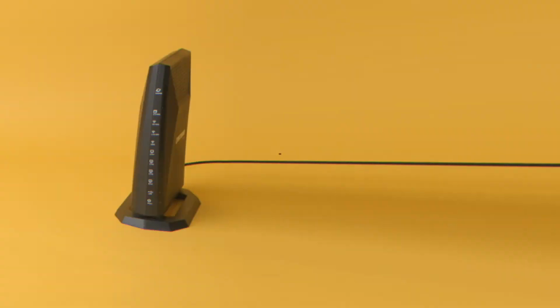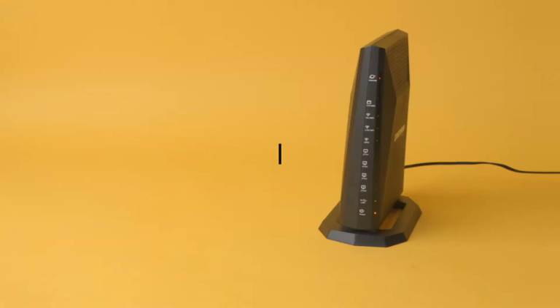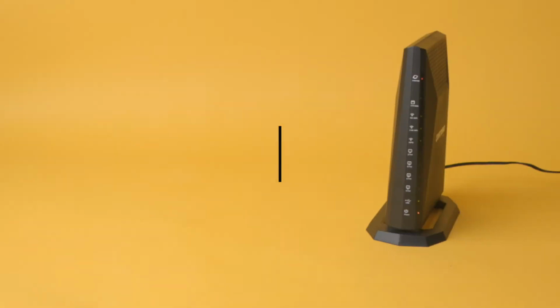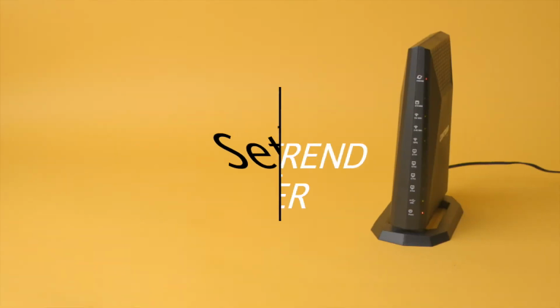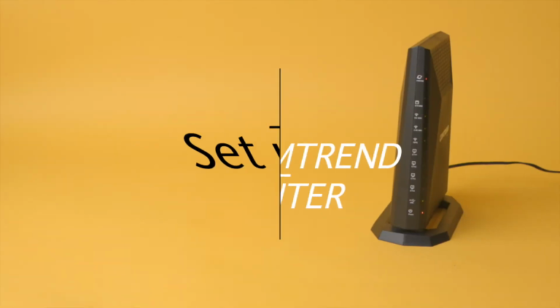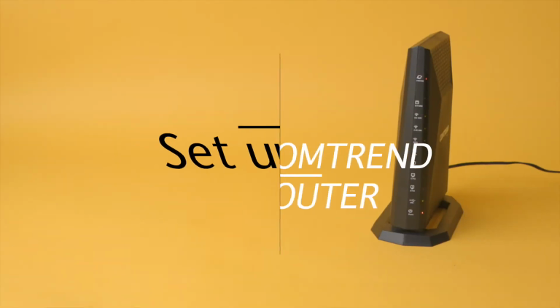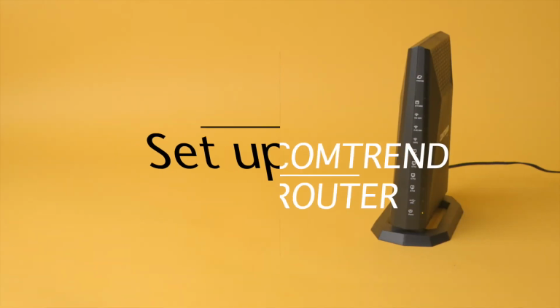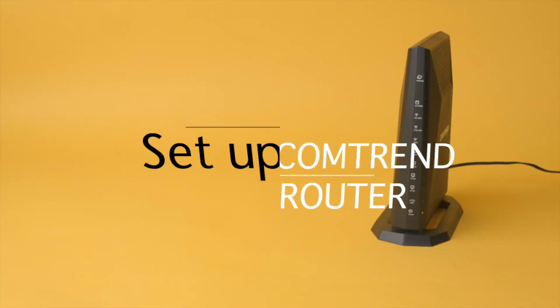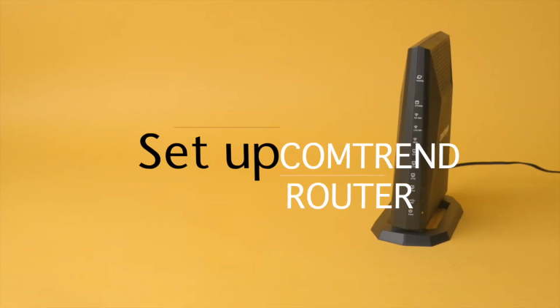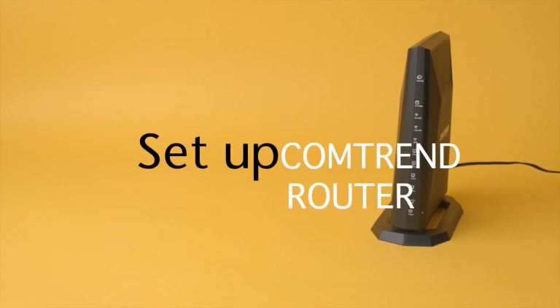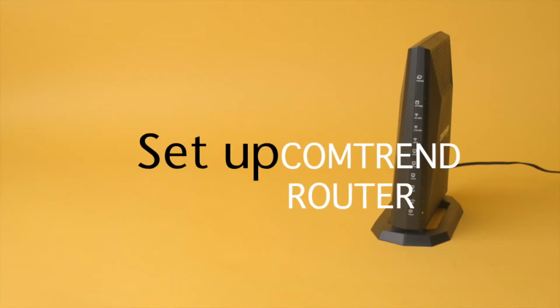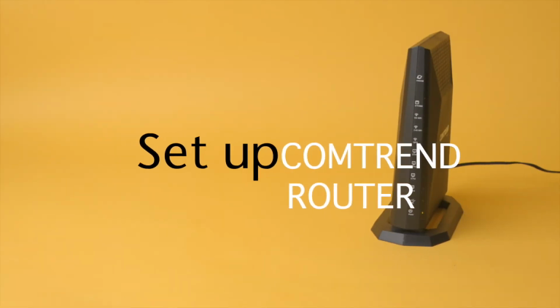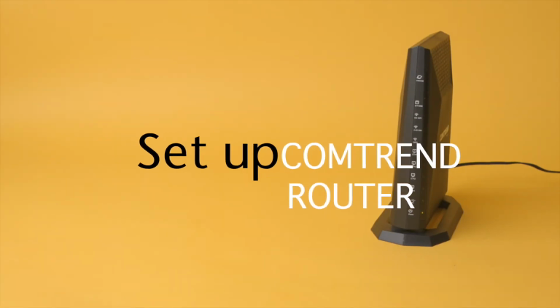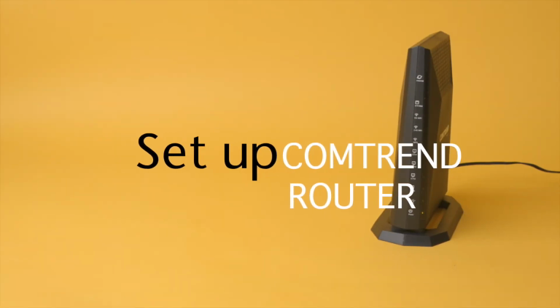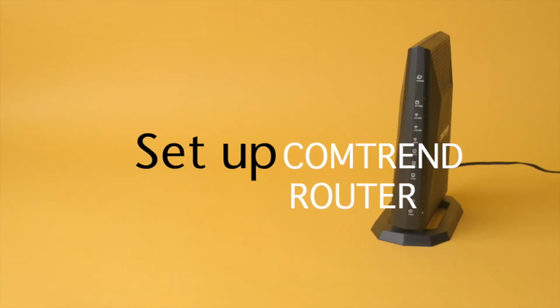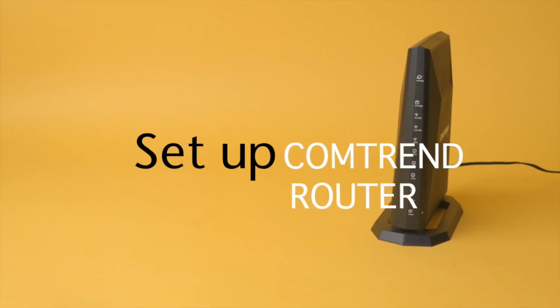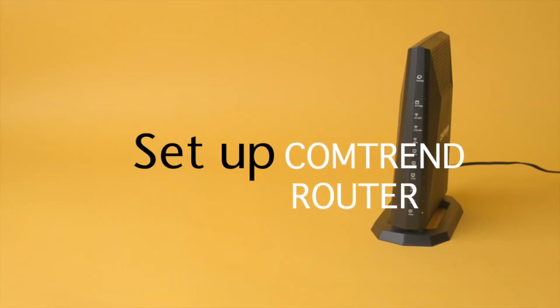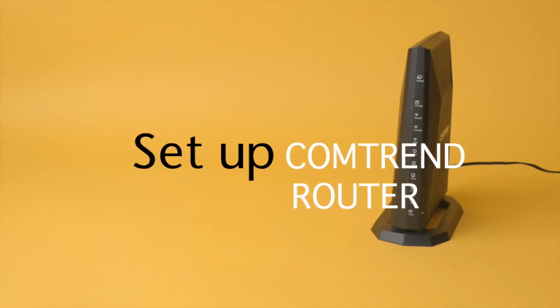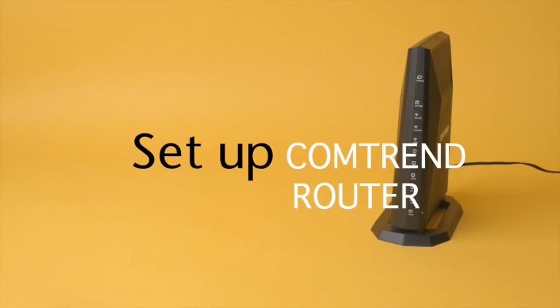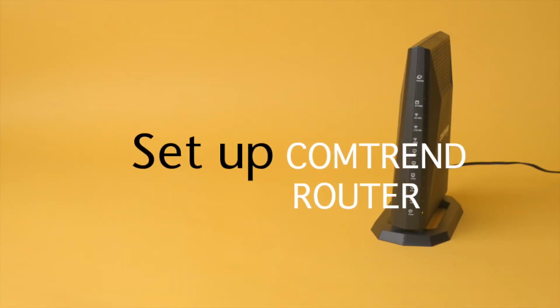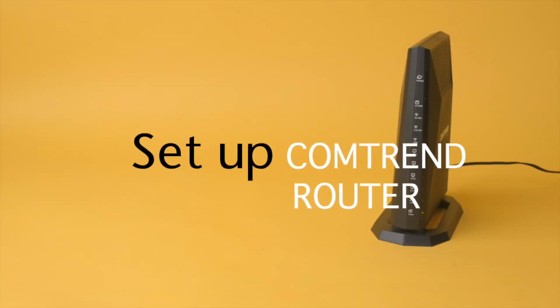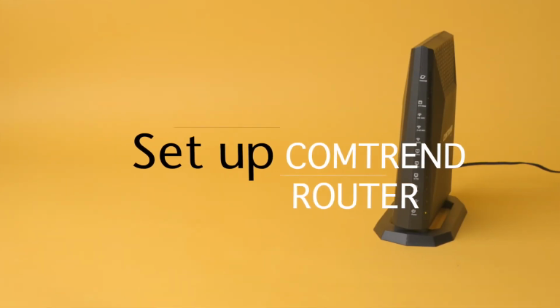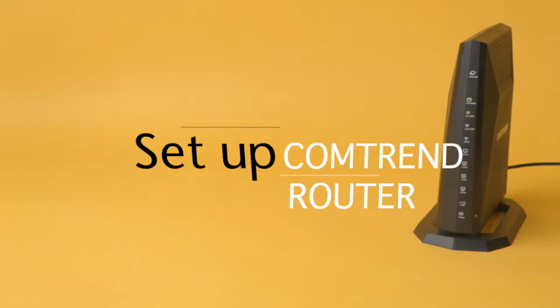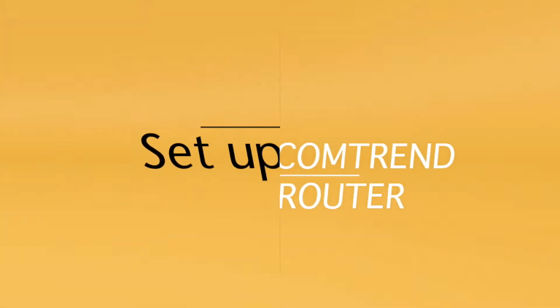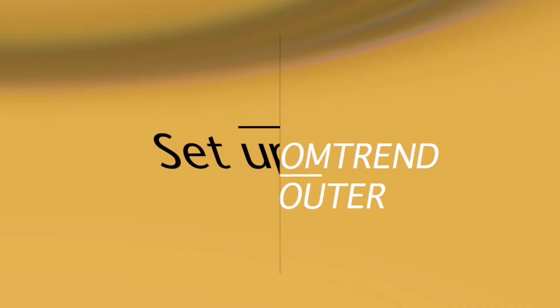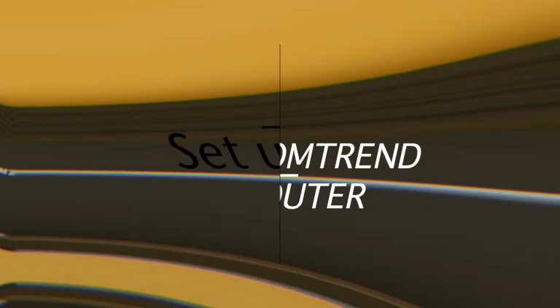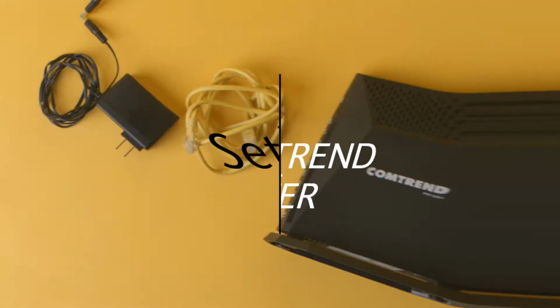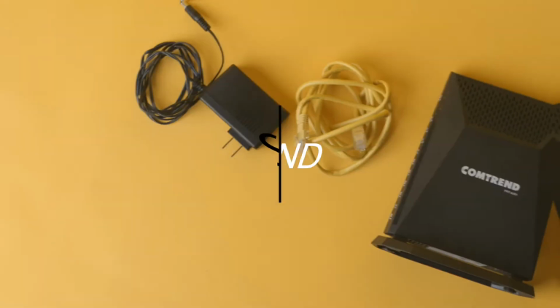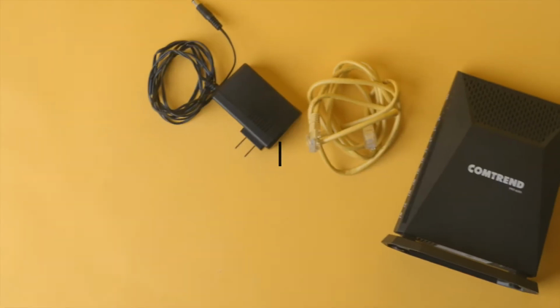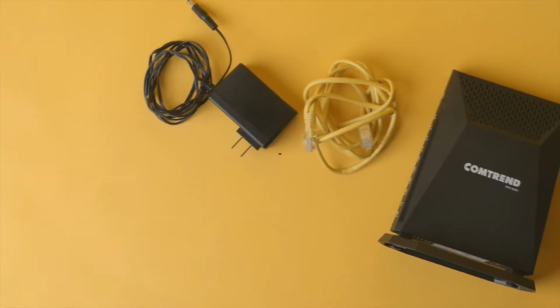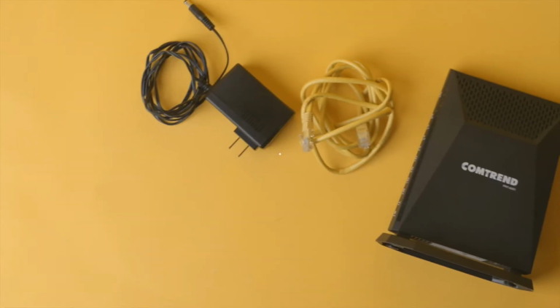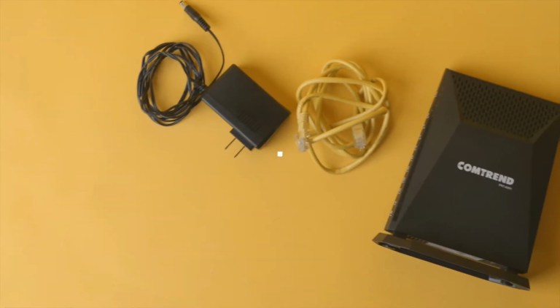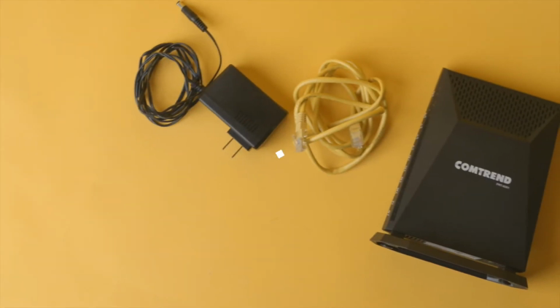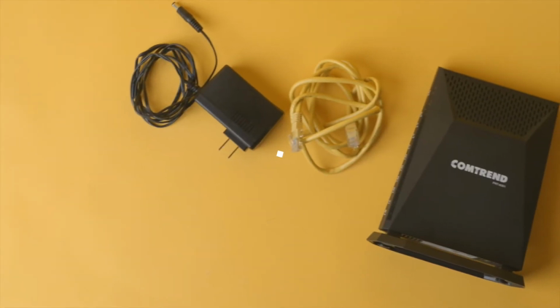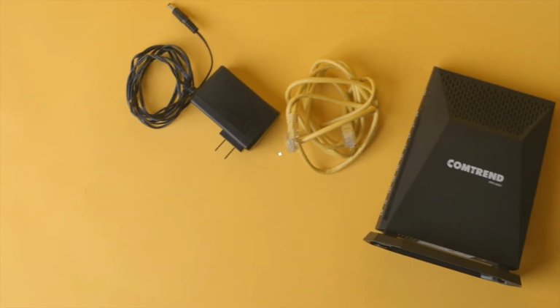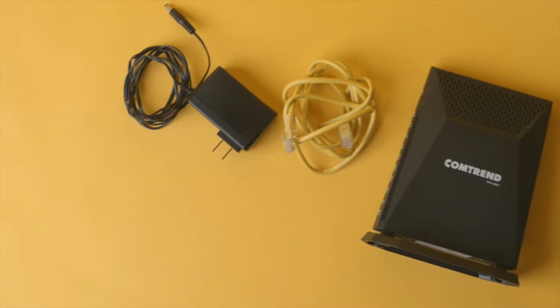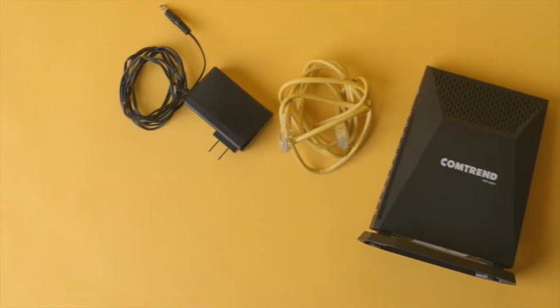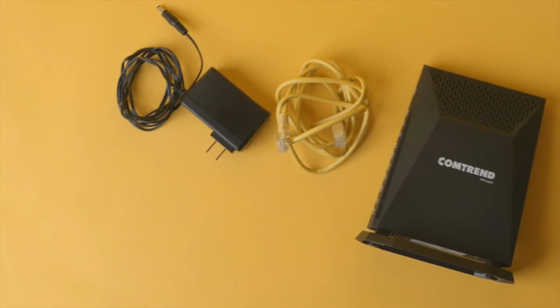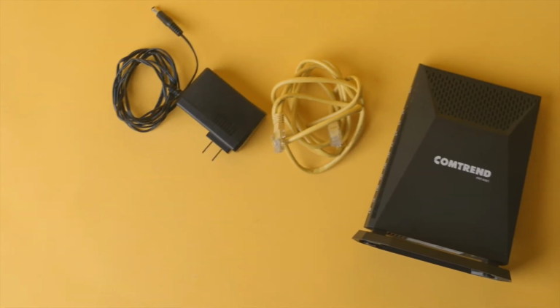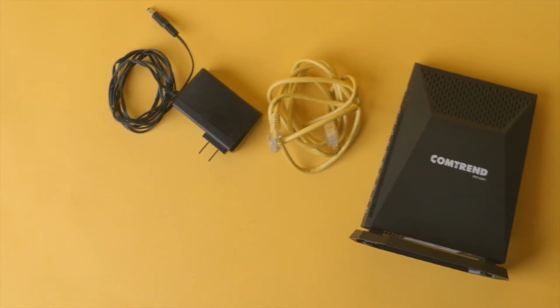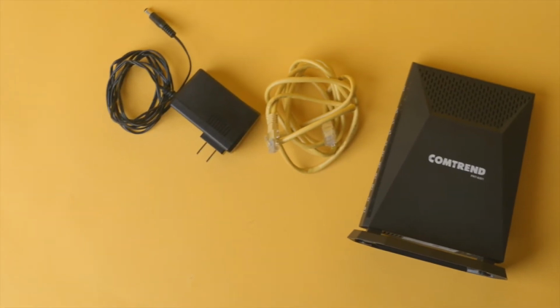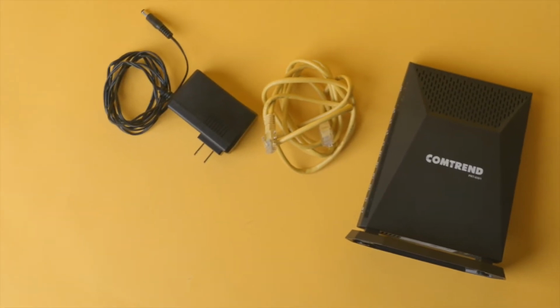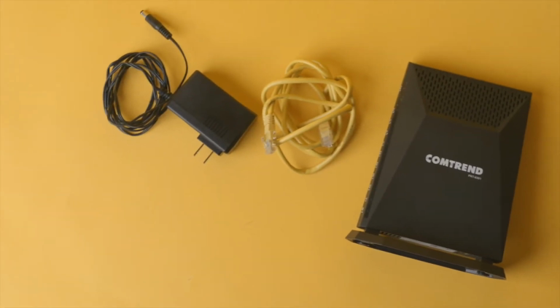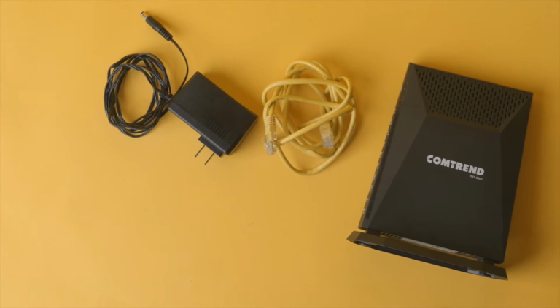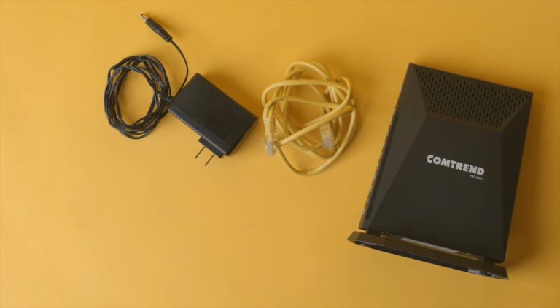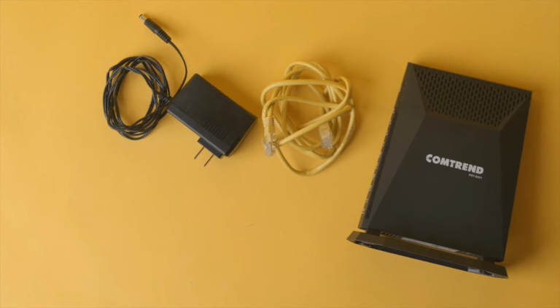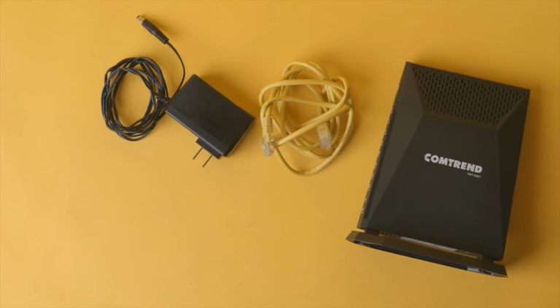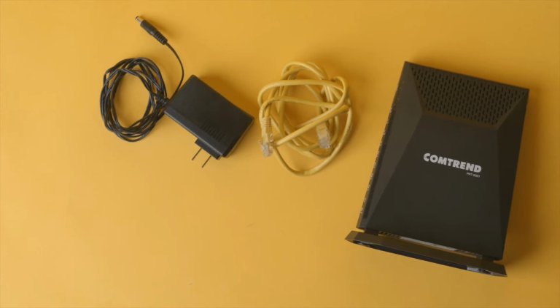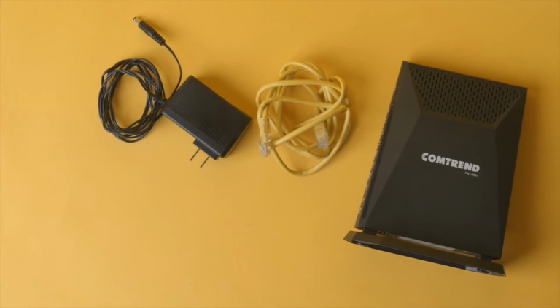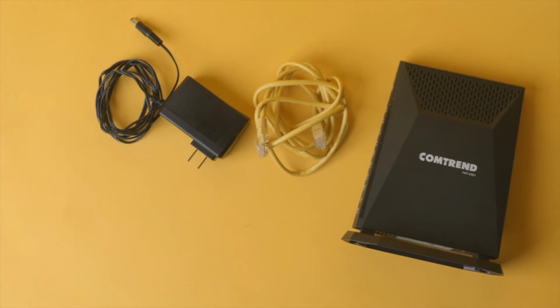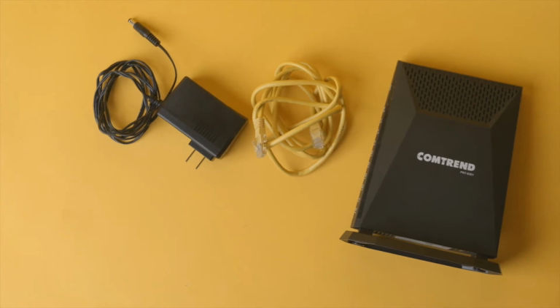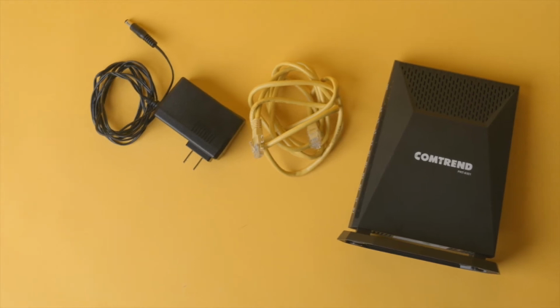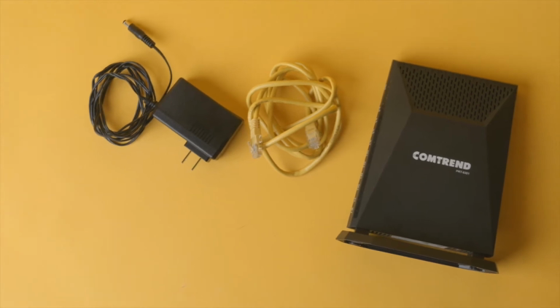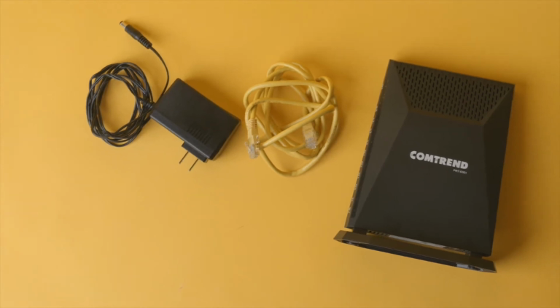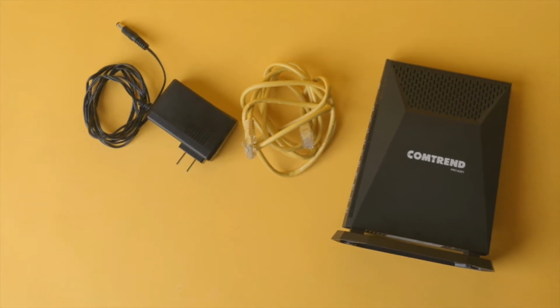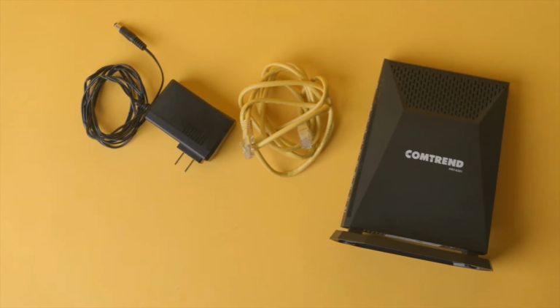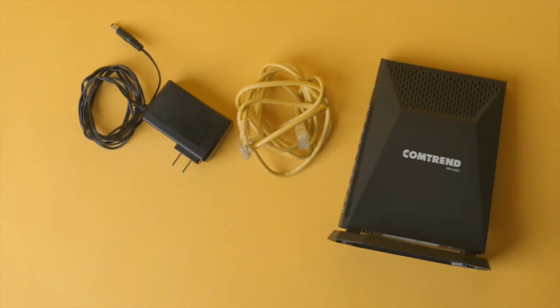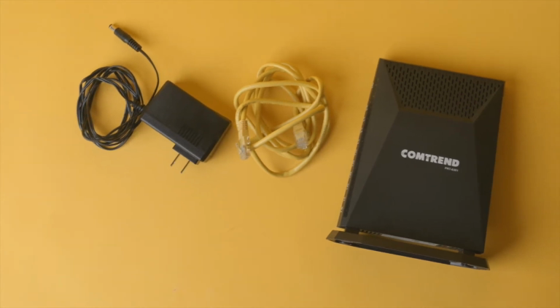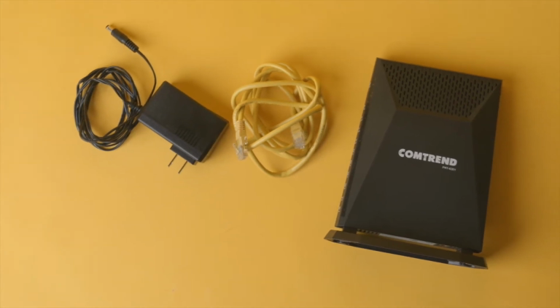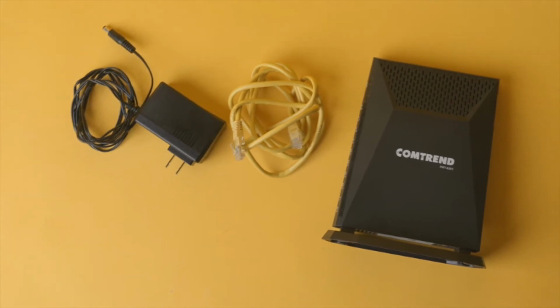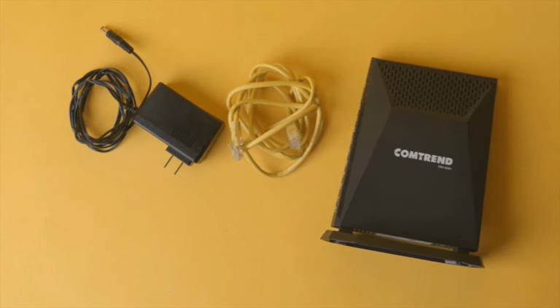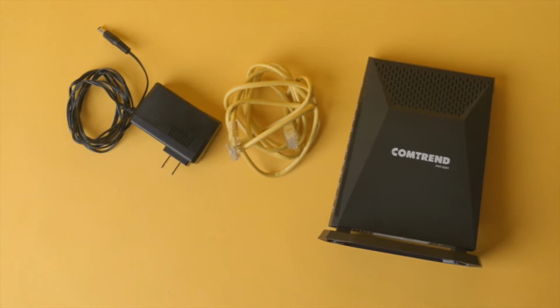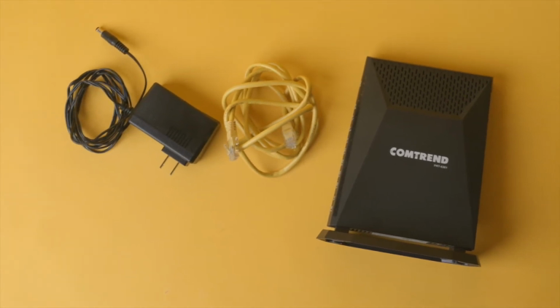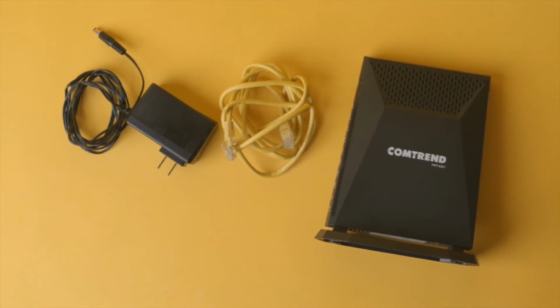How to set up your Comtrend router. In the box you'll find the PRT6301, cables, and the power supply.